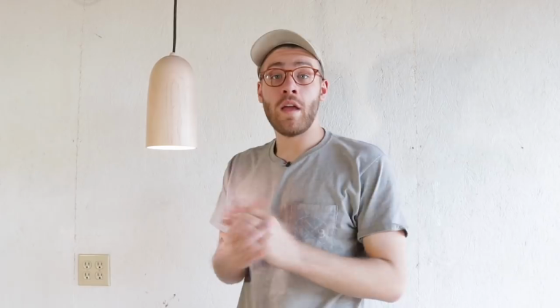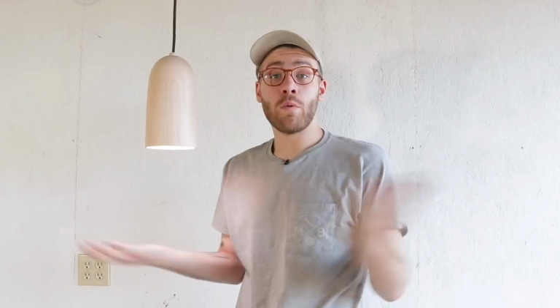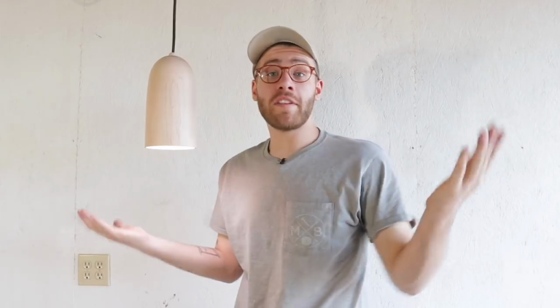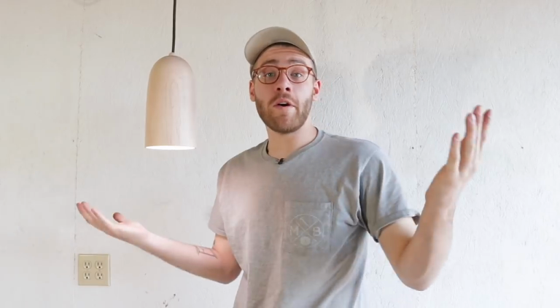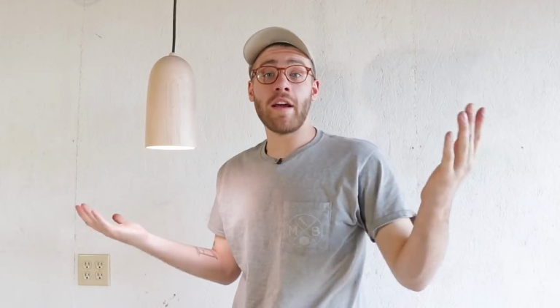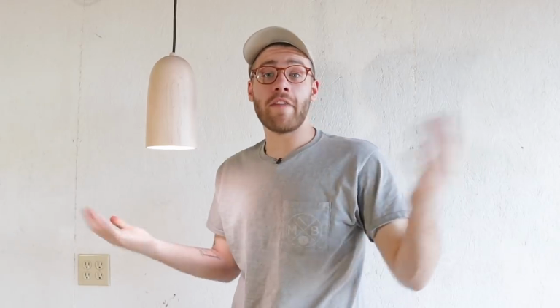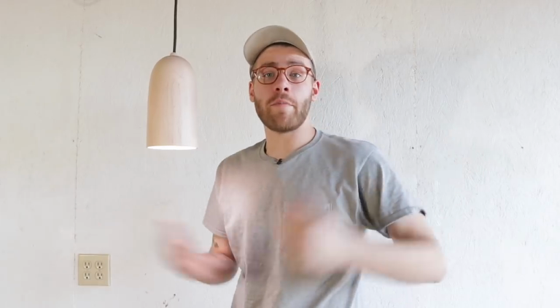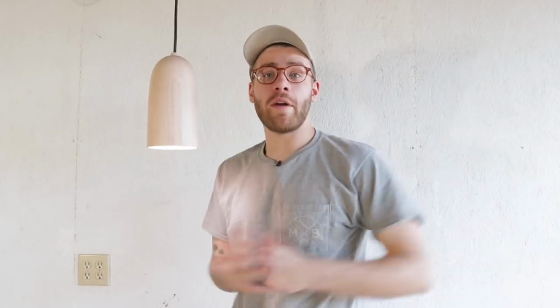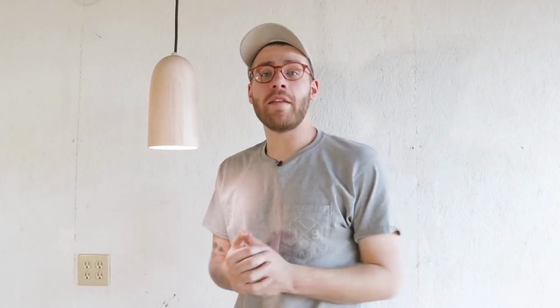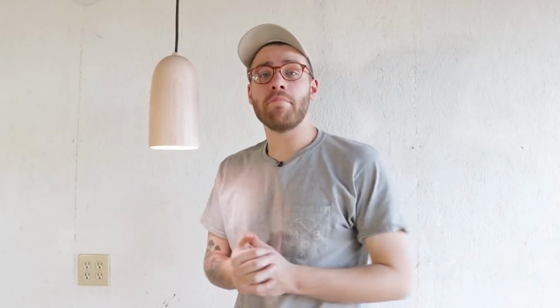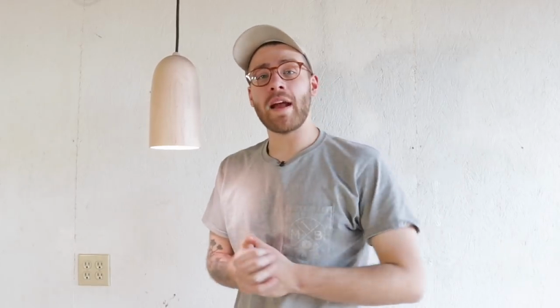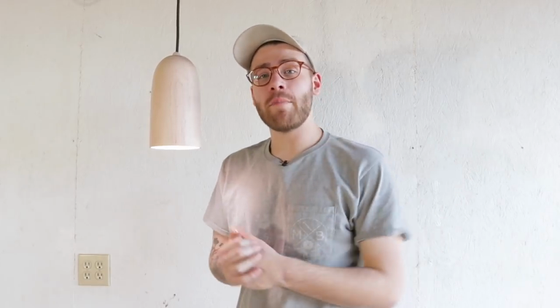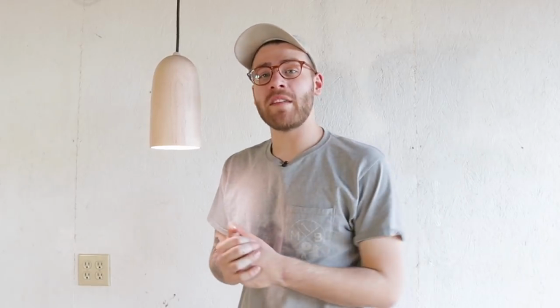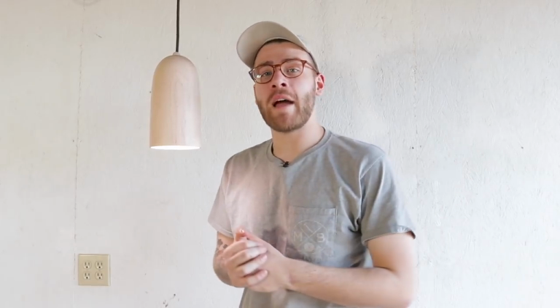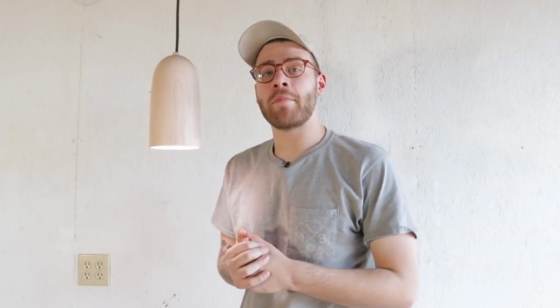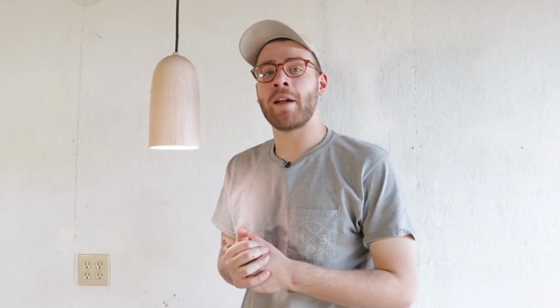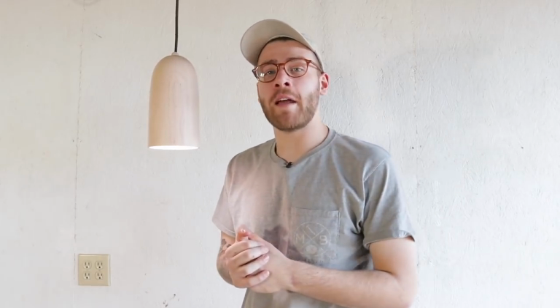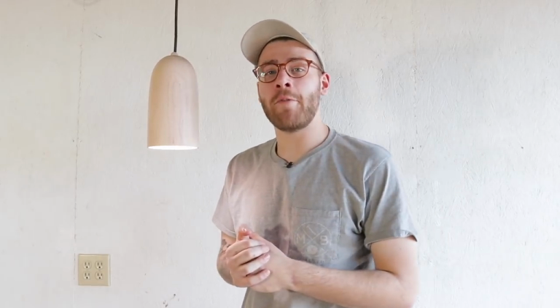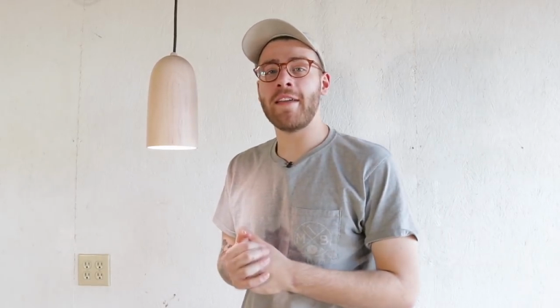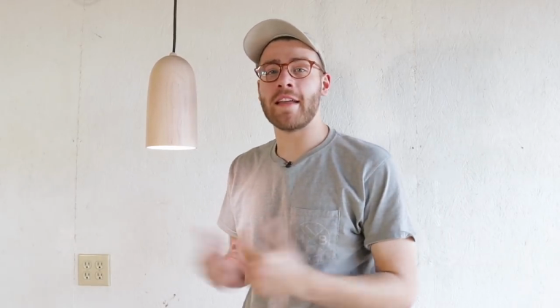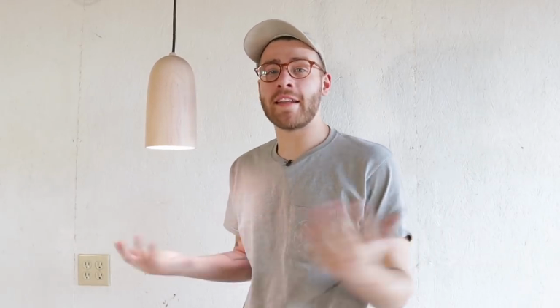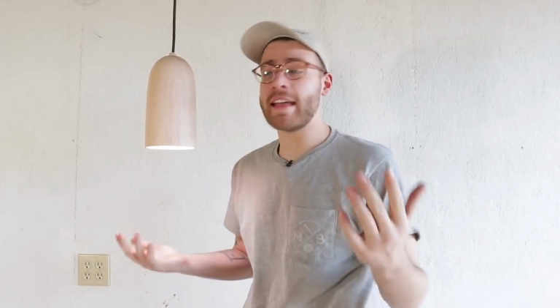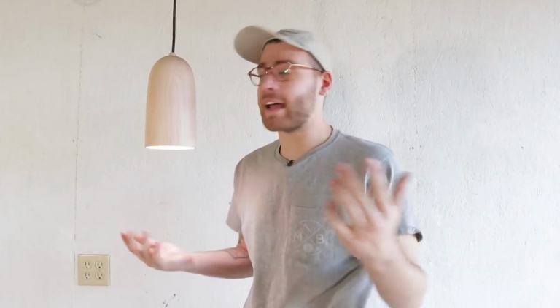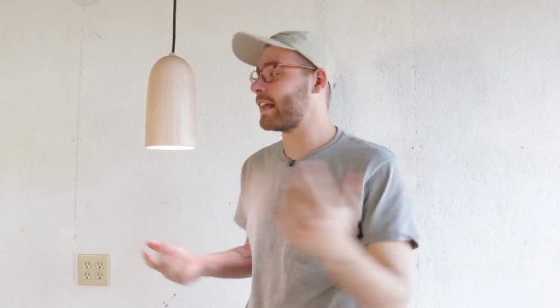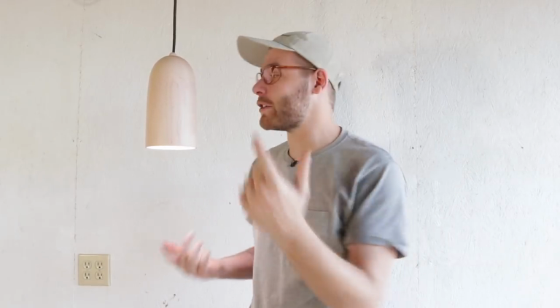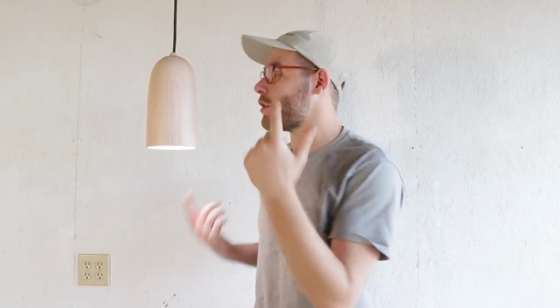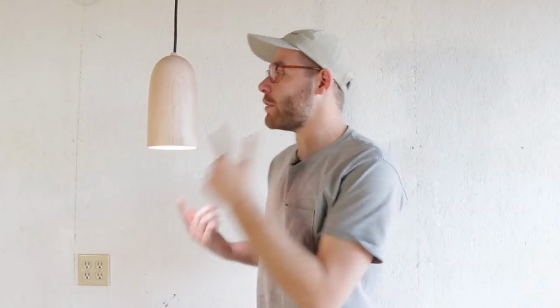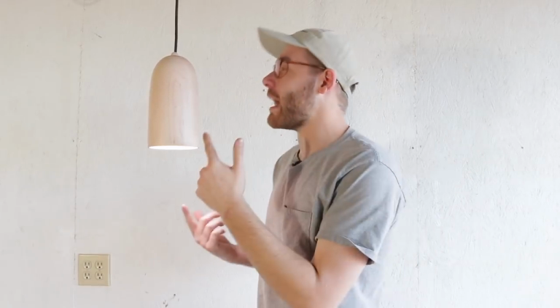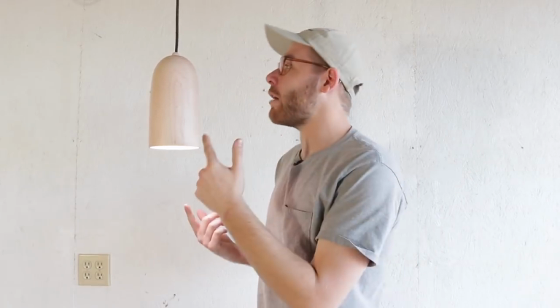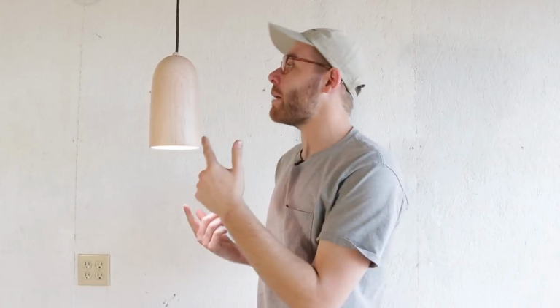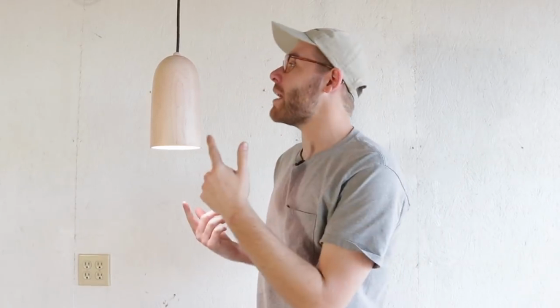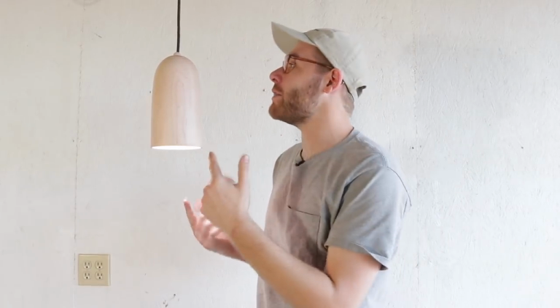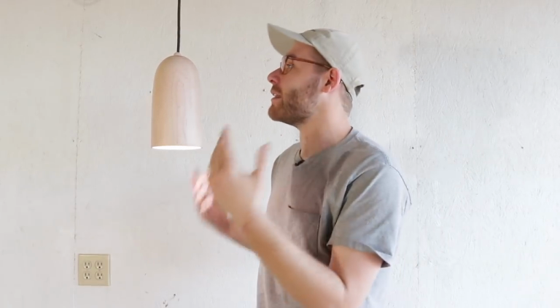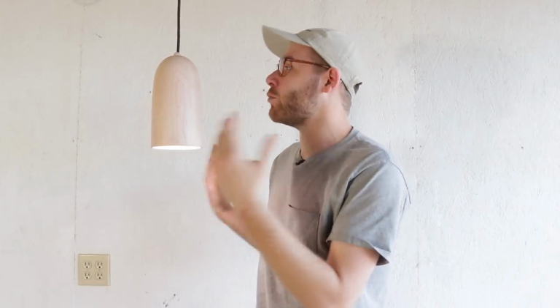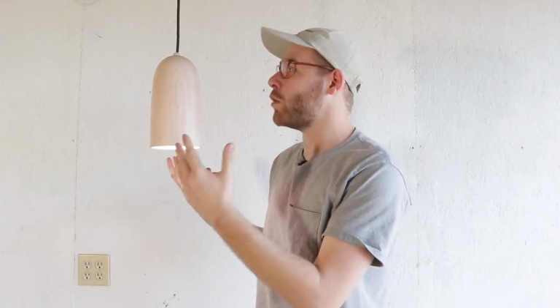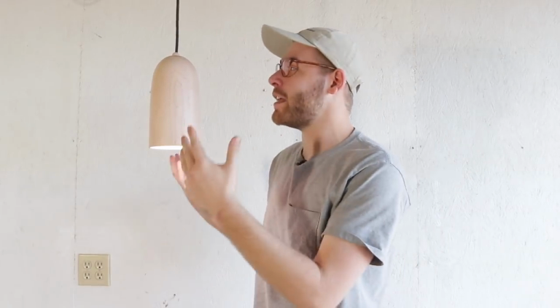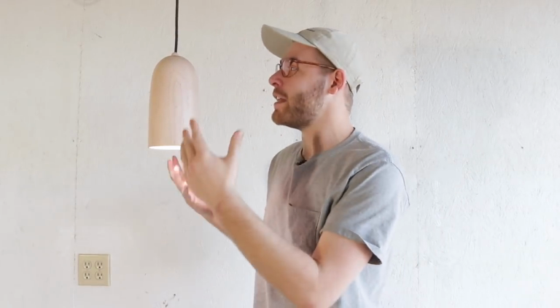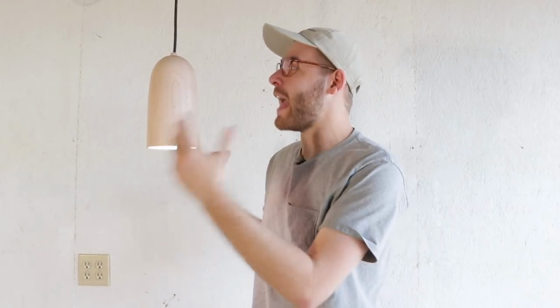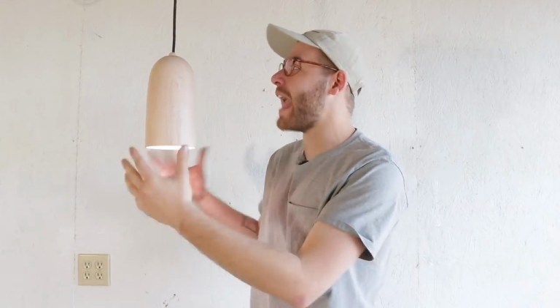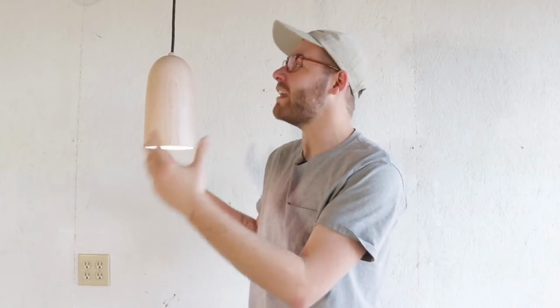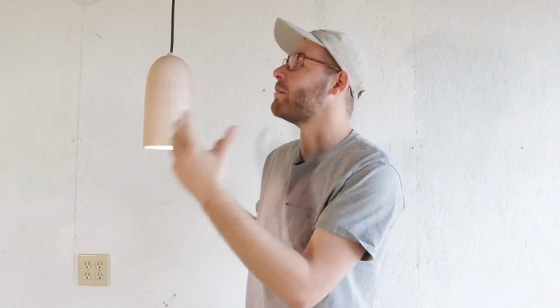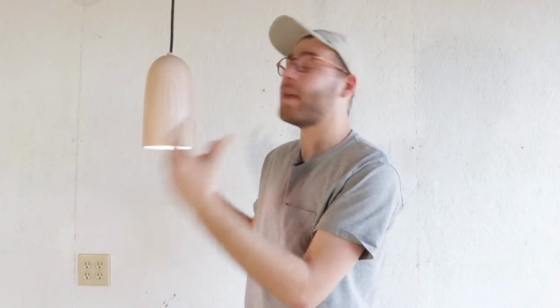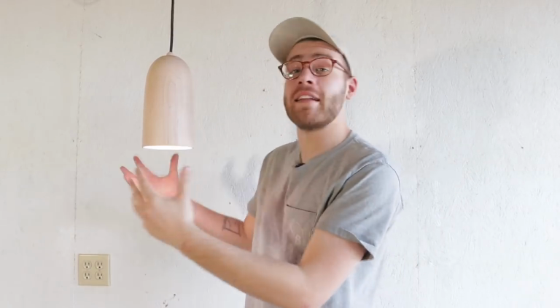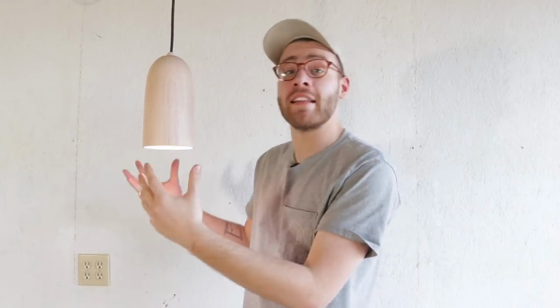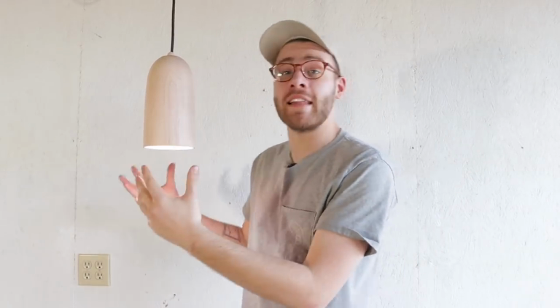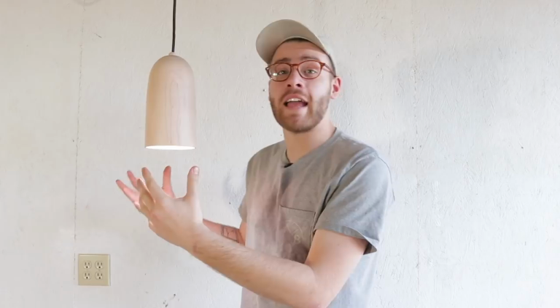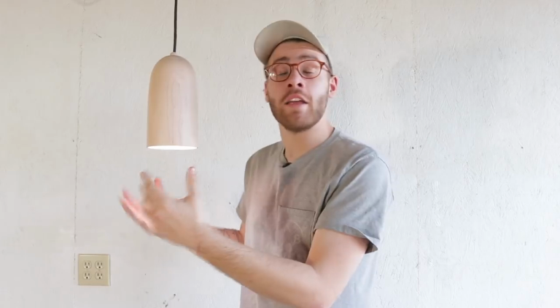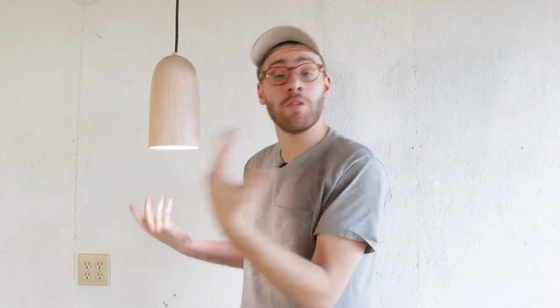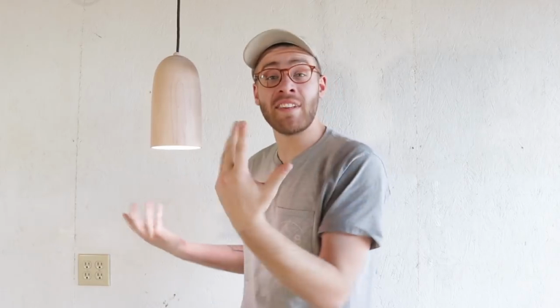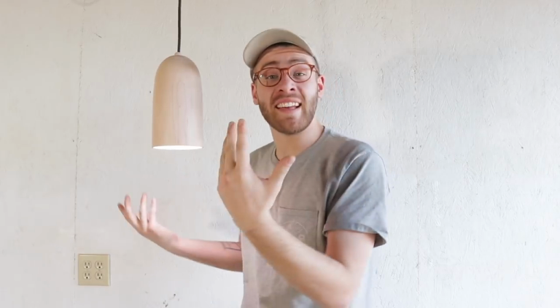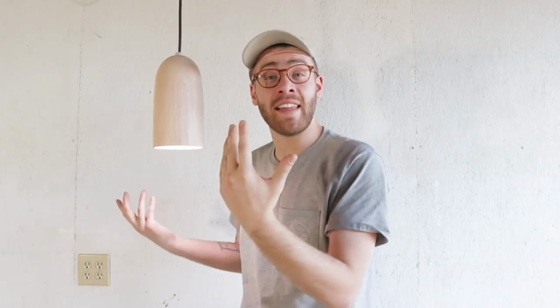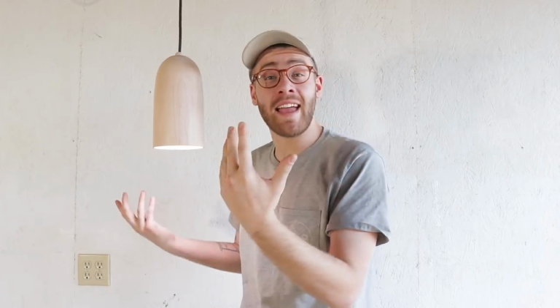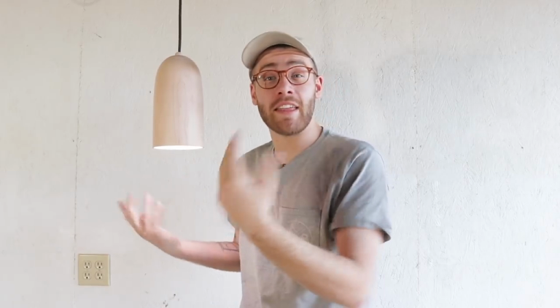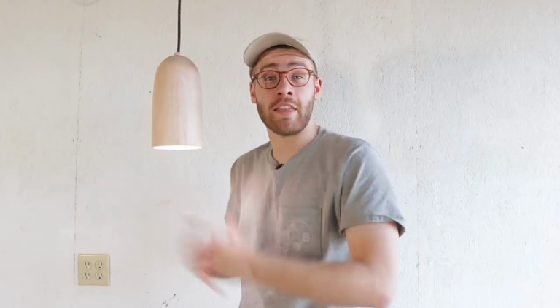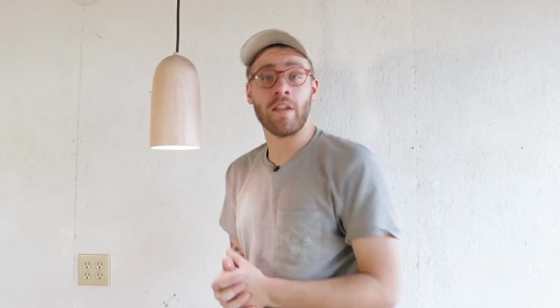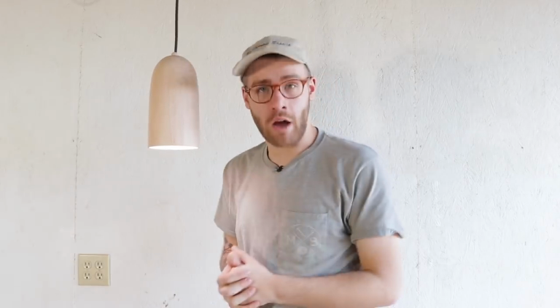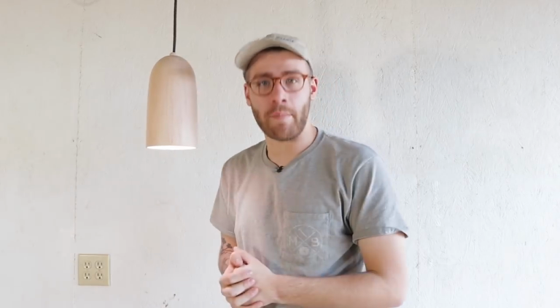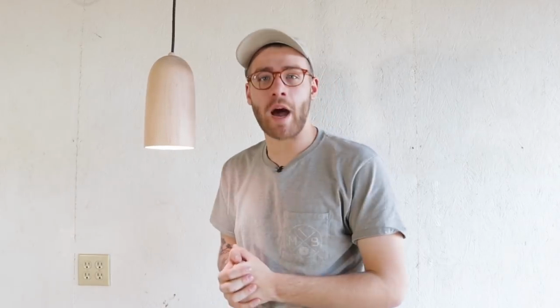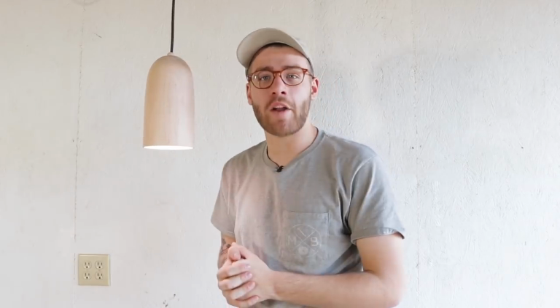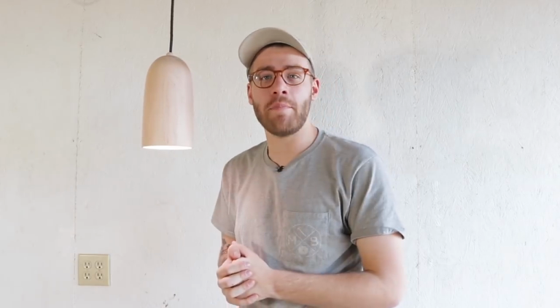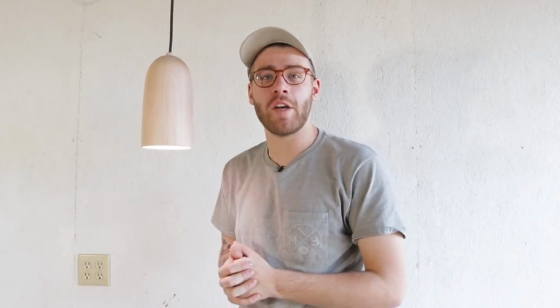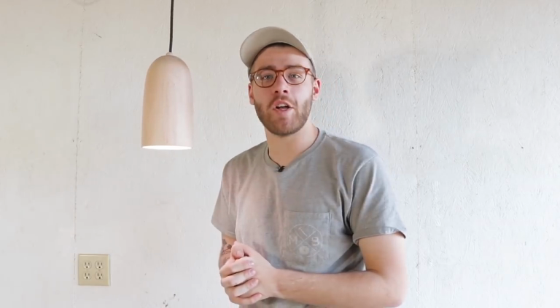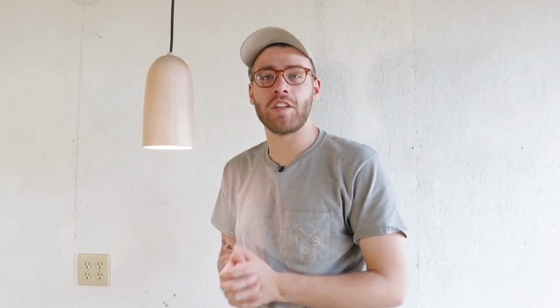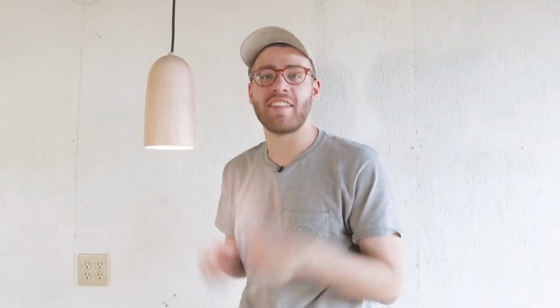What's going on everybody, my name is Mike Montgomery and today I'd like to show you how I made this wooden hanging pendant light using a lathe on Modern Builds.